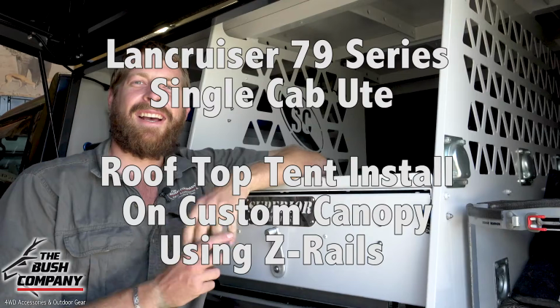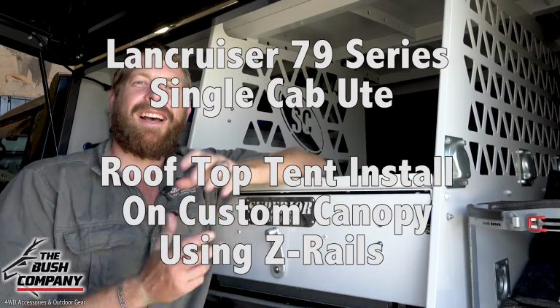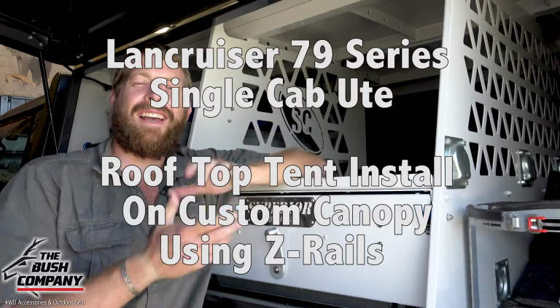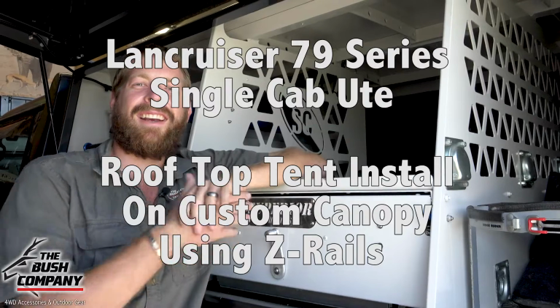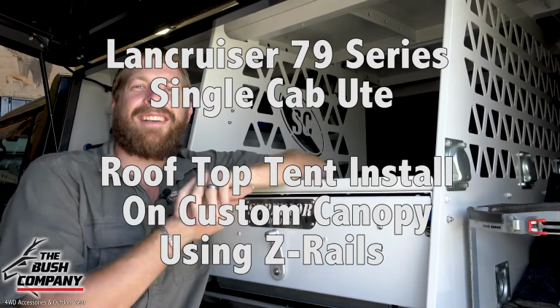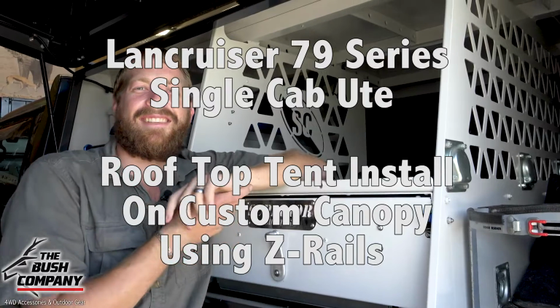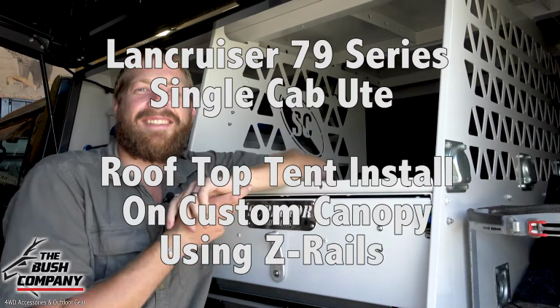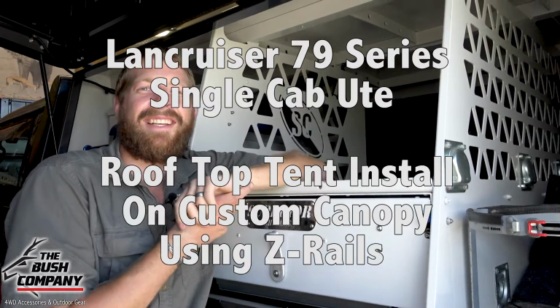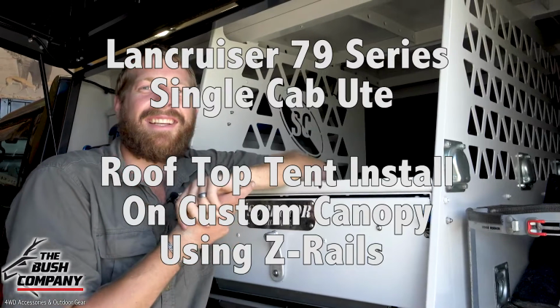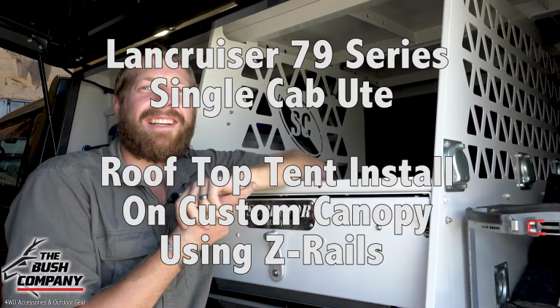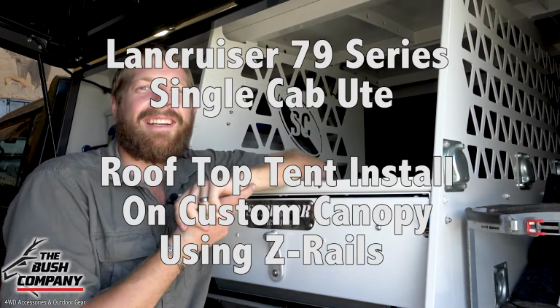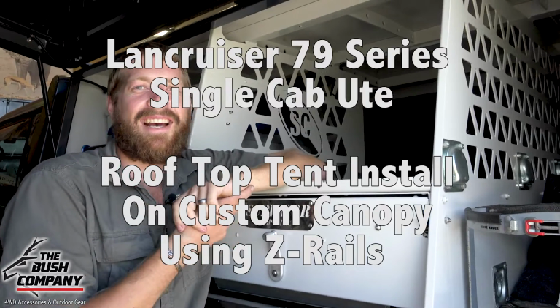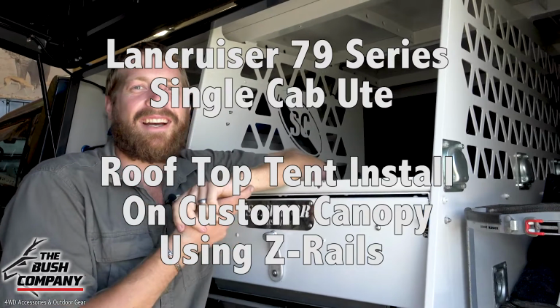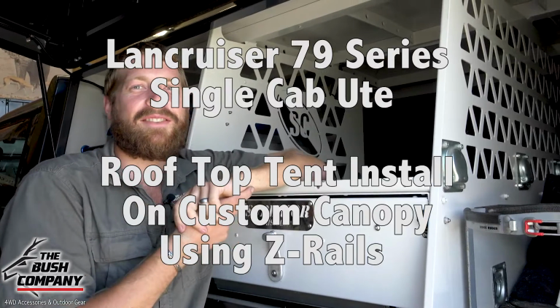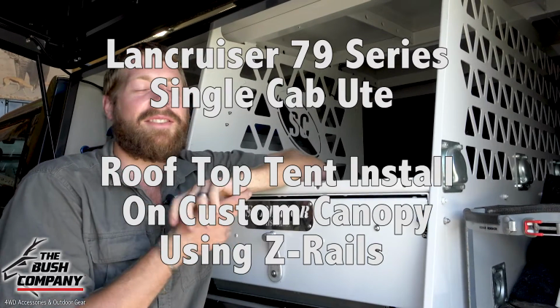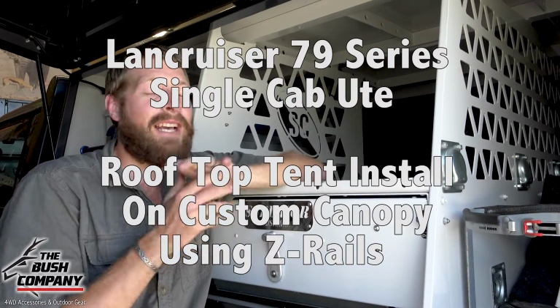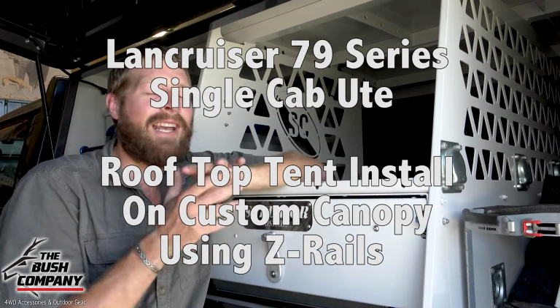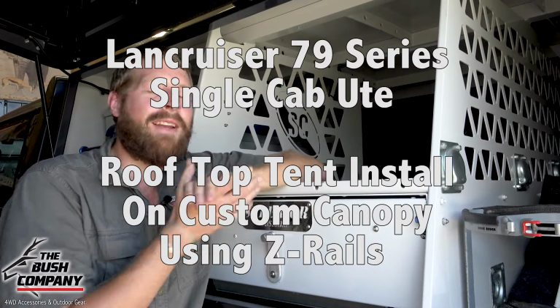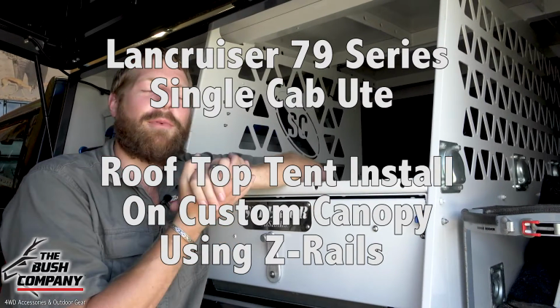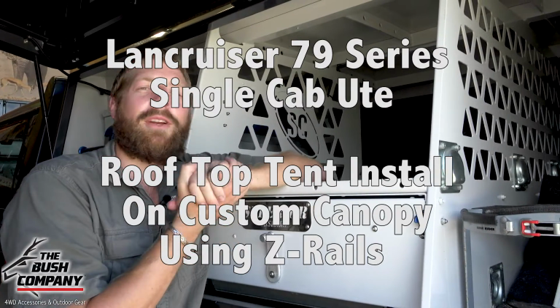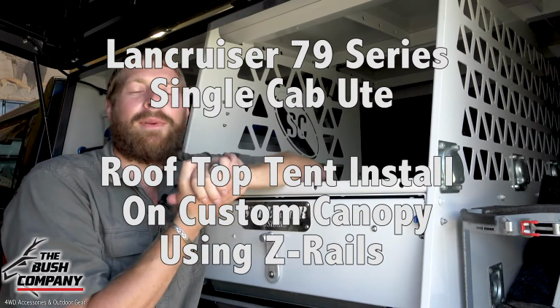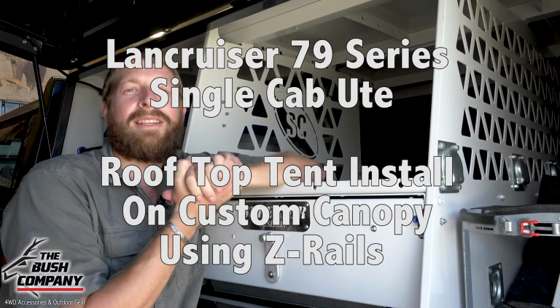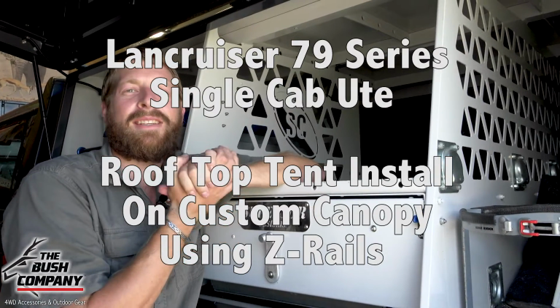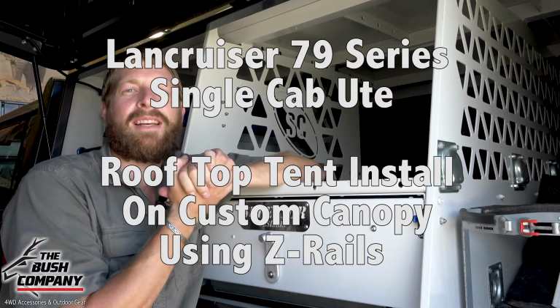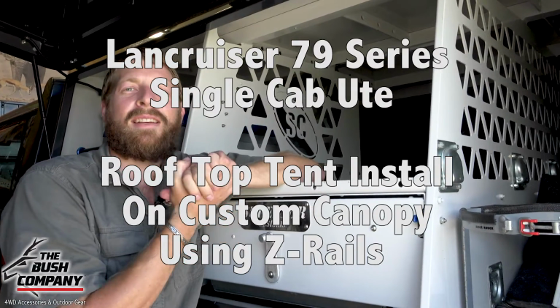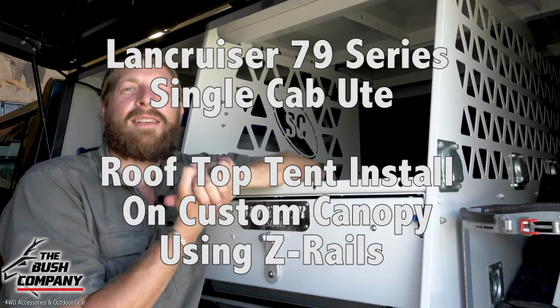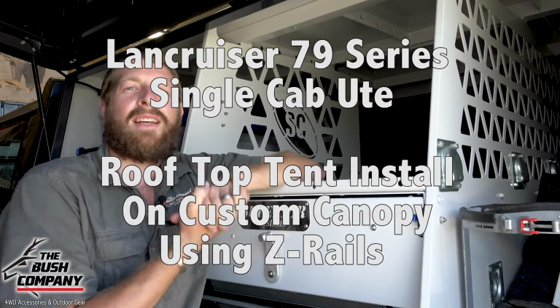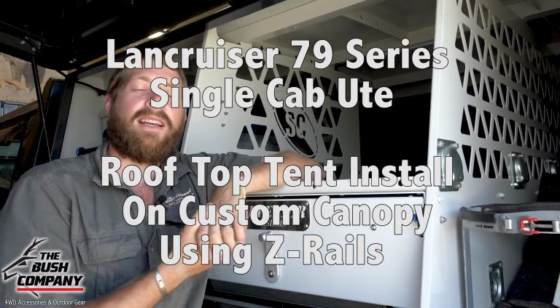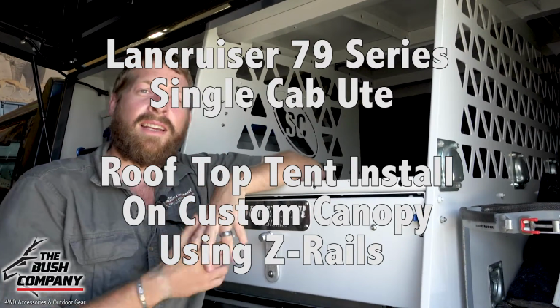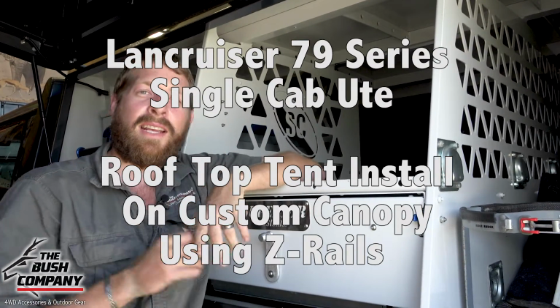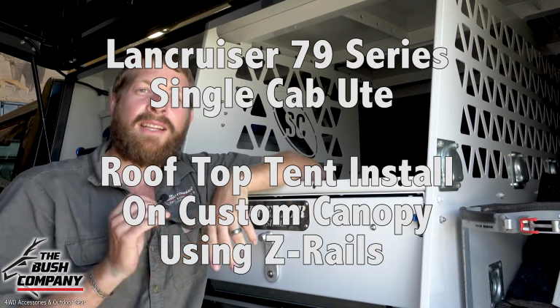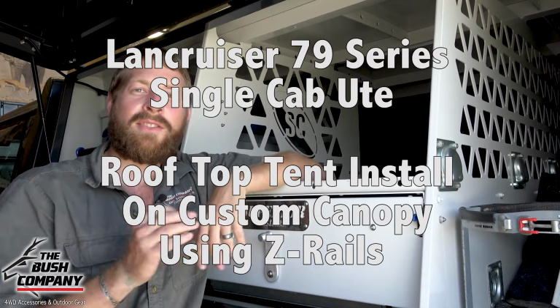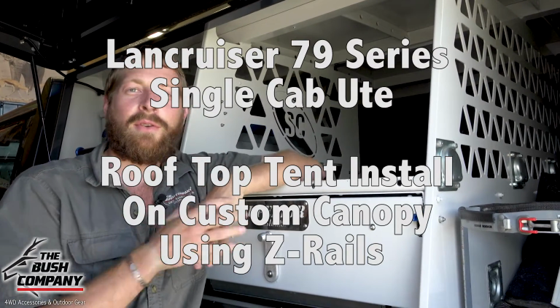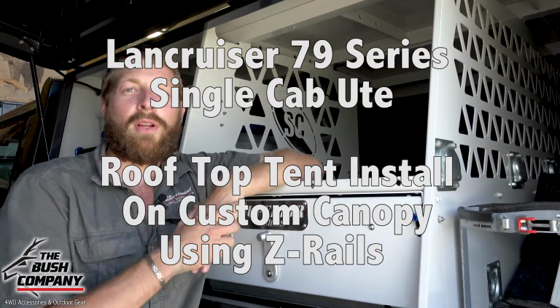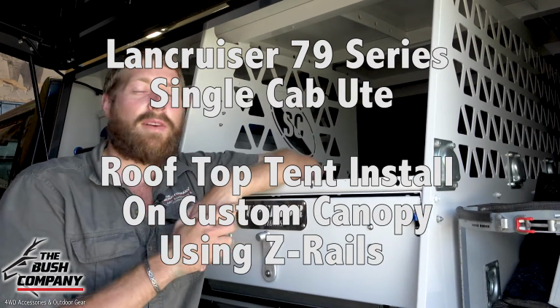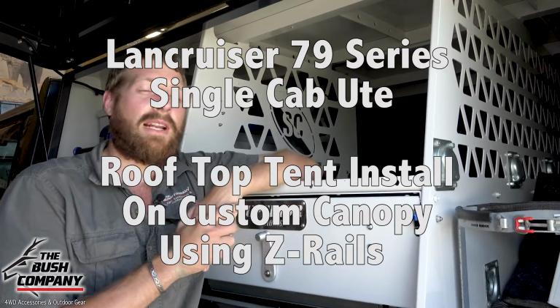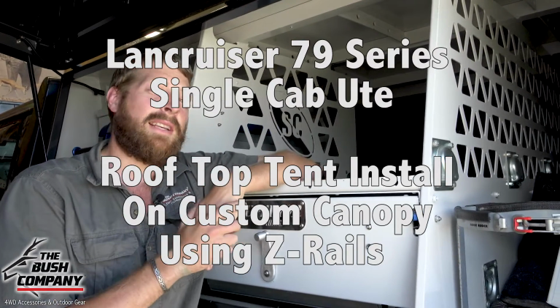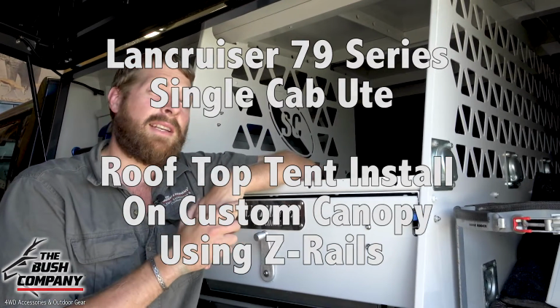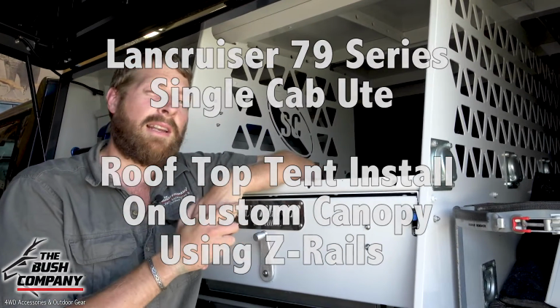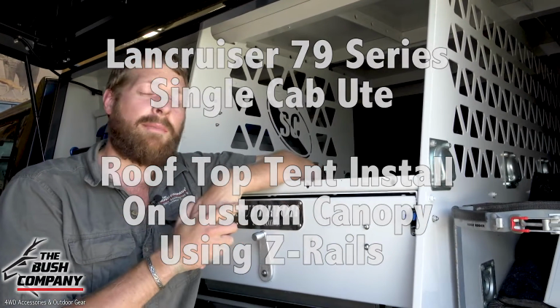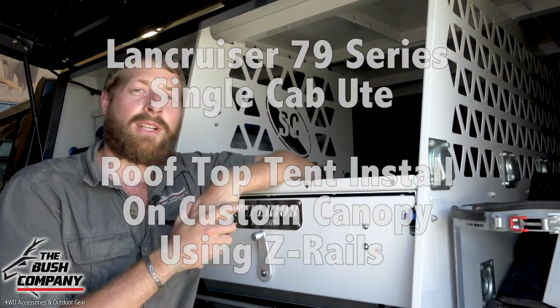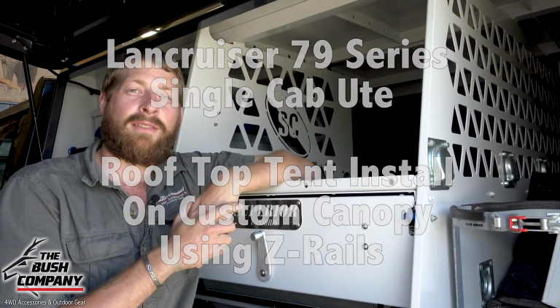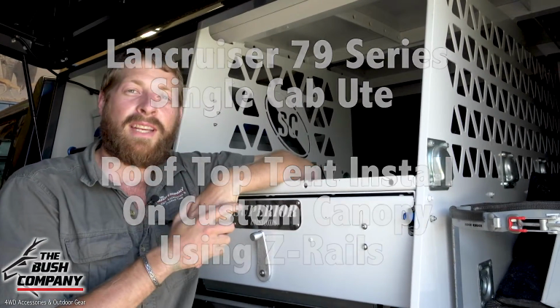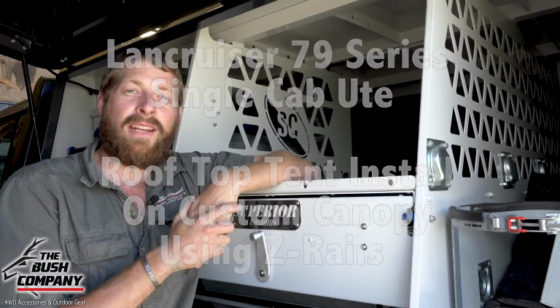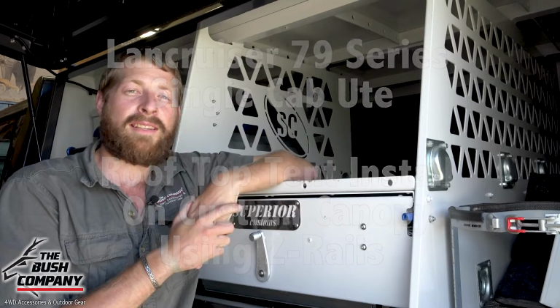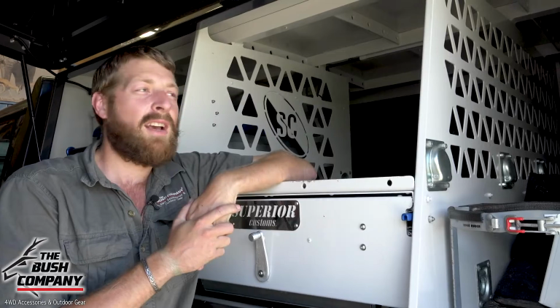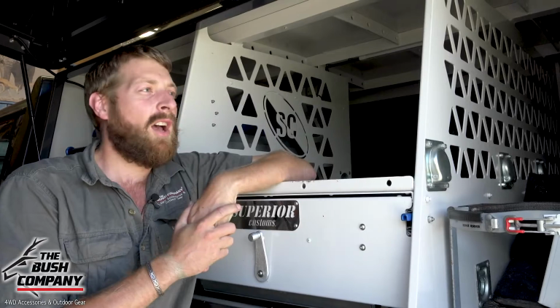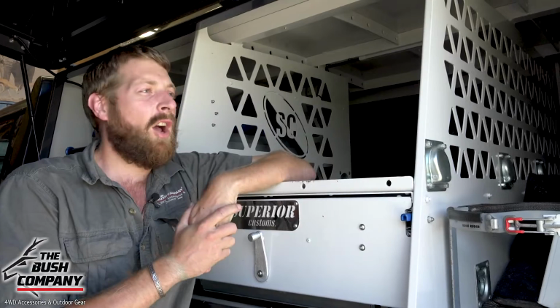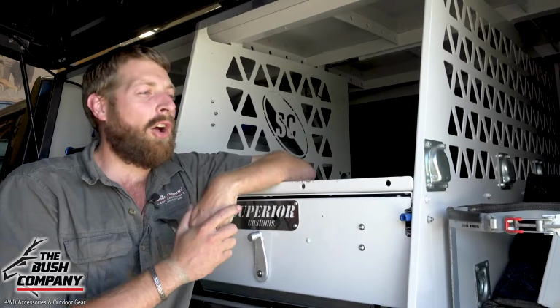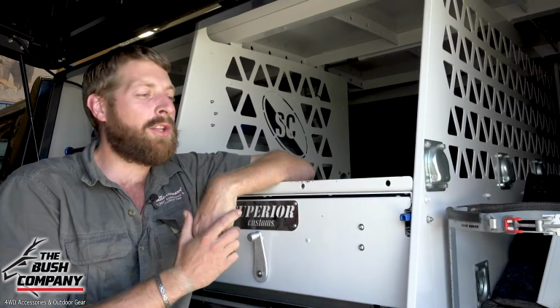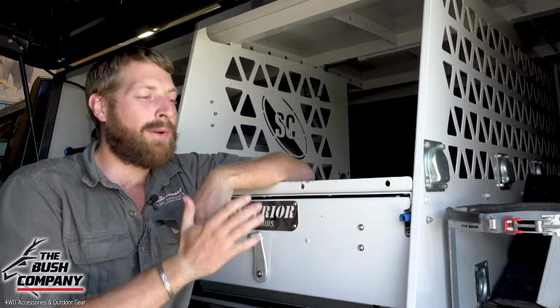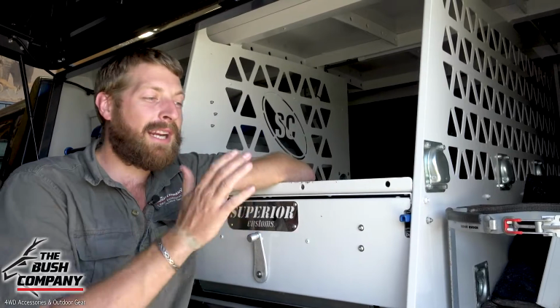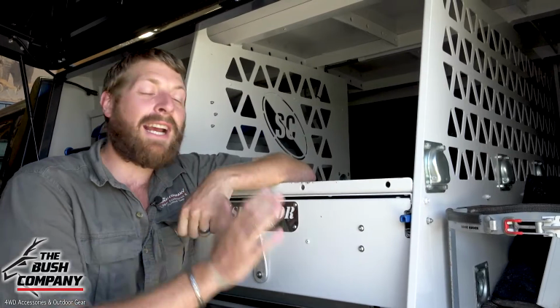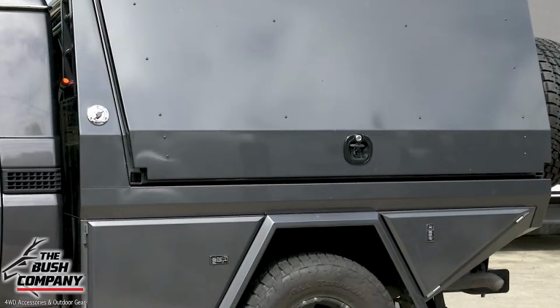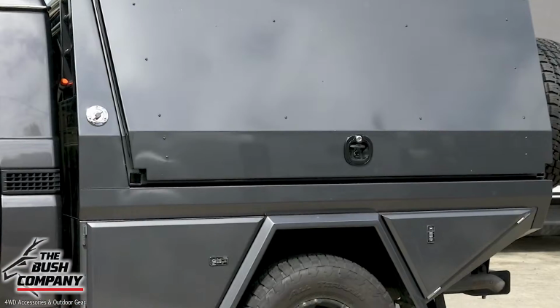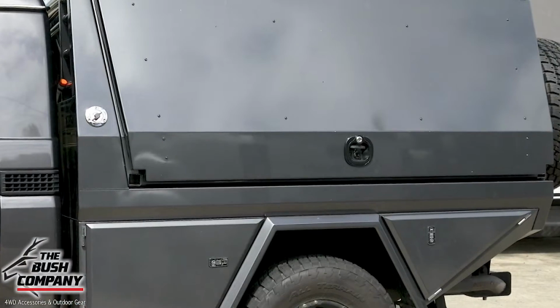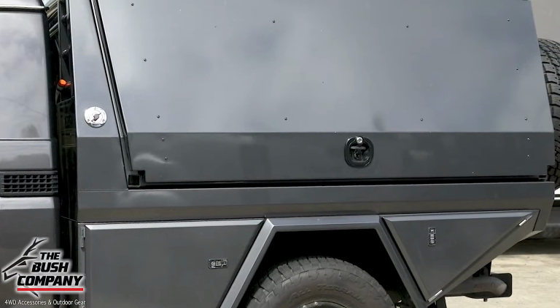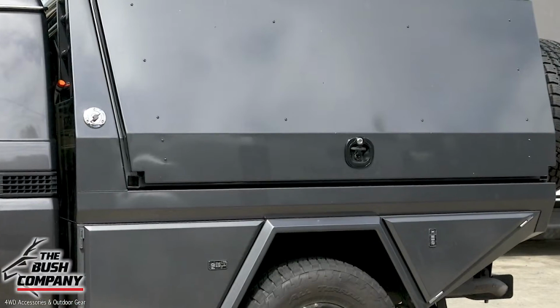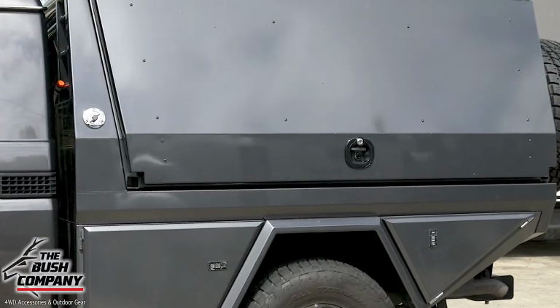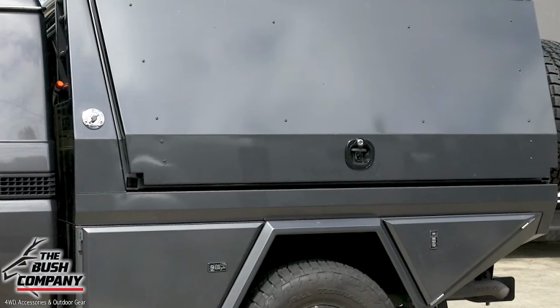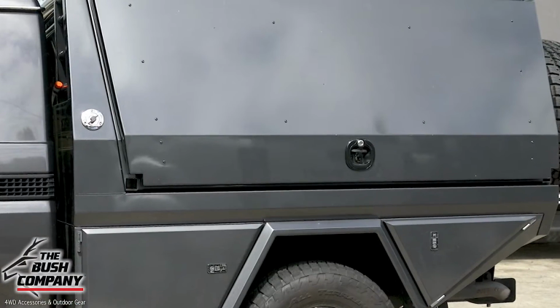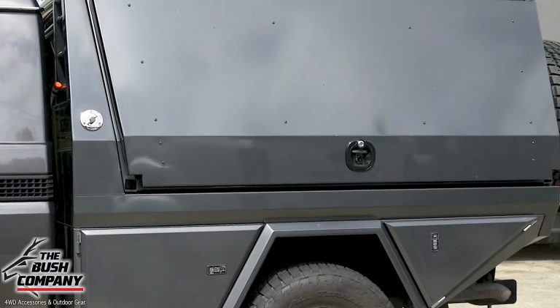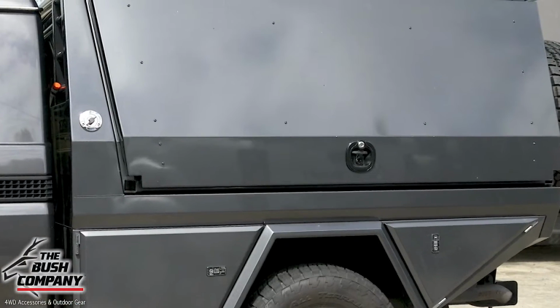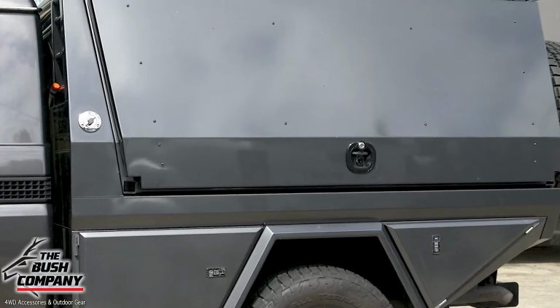Hey guys, it's Dean here. Today we're going to be discussing an install of a classic clamshell tent onto a custom-made canopy.